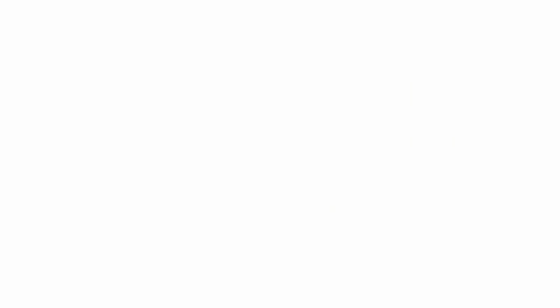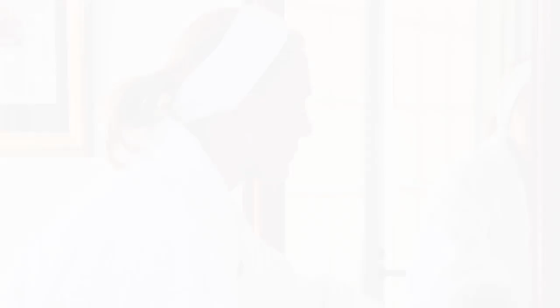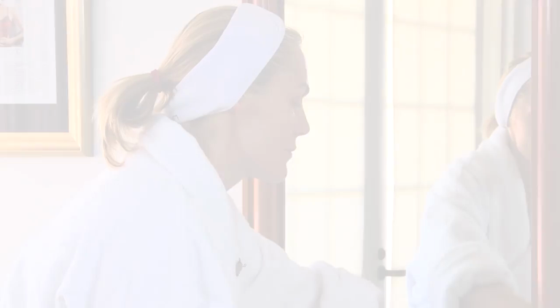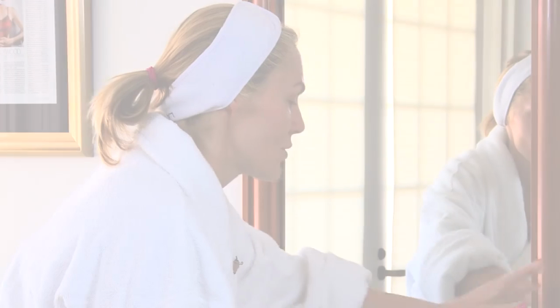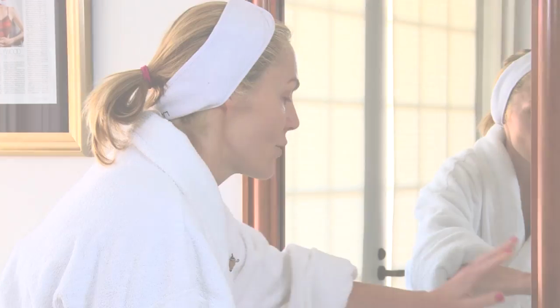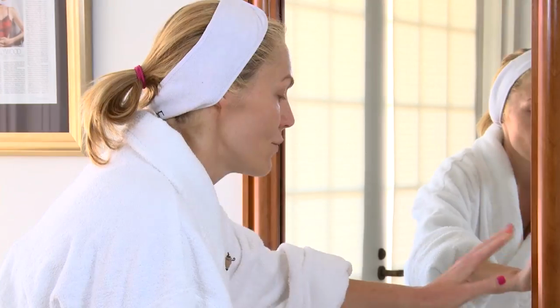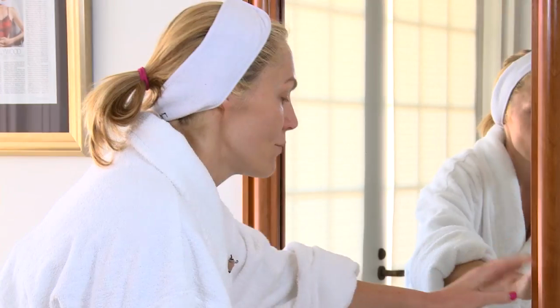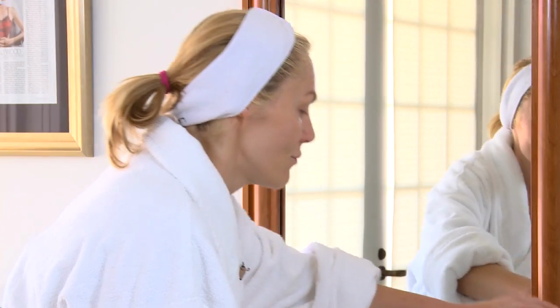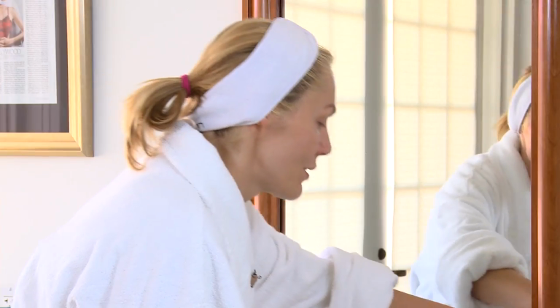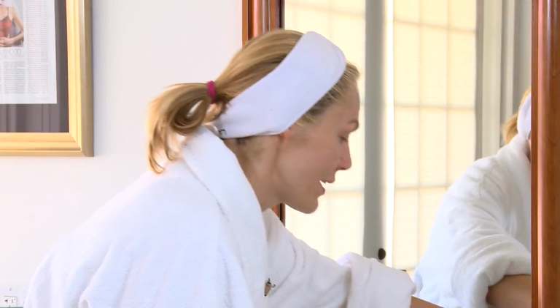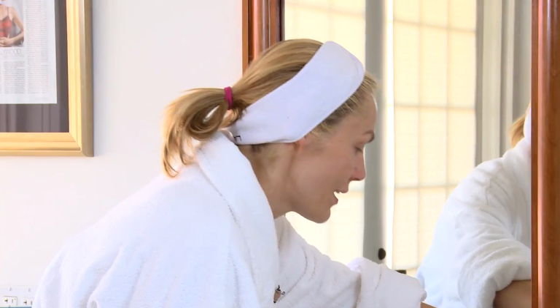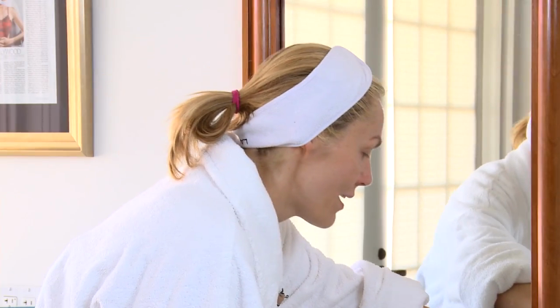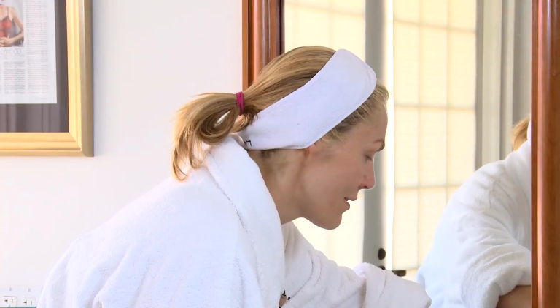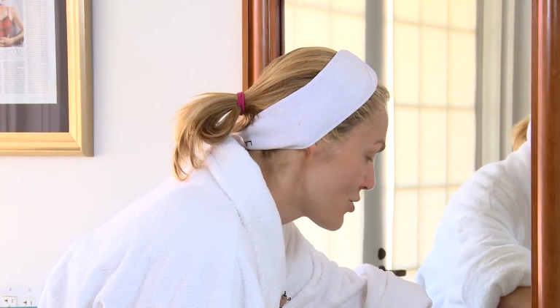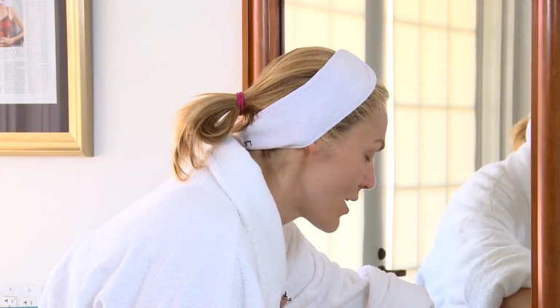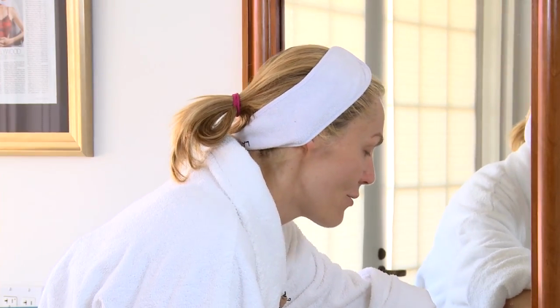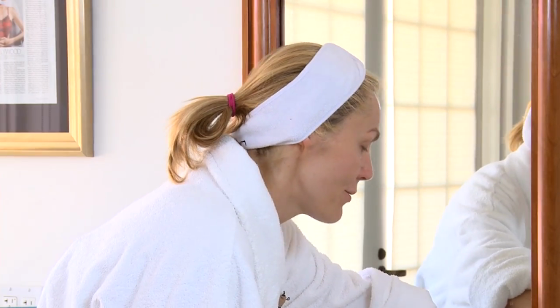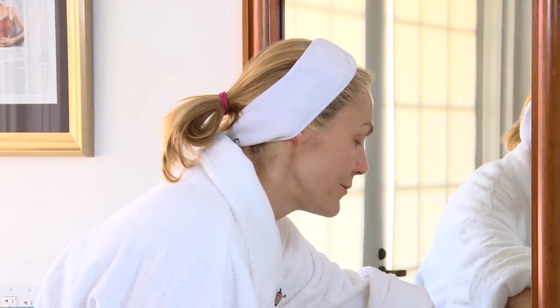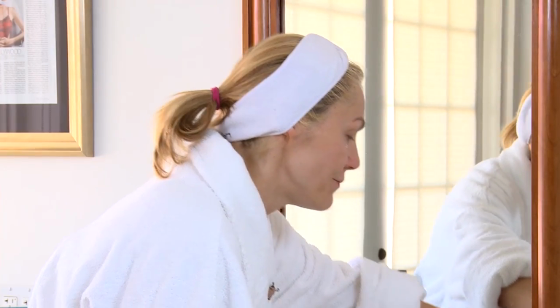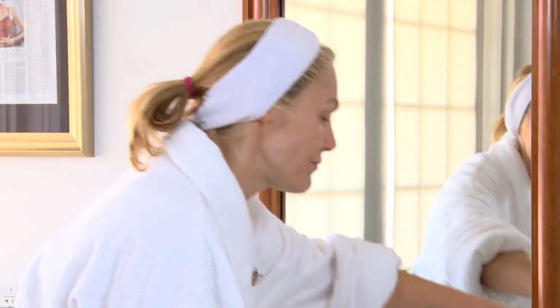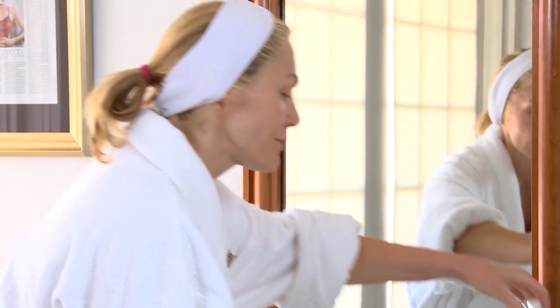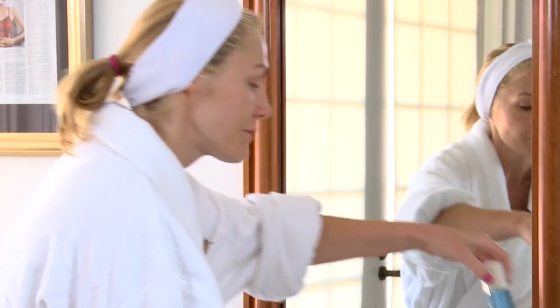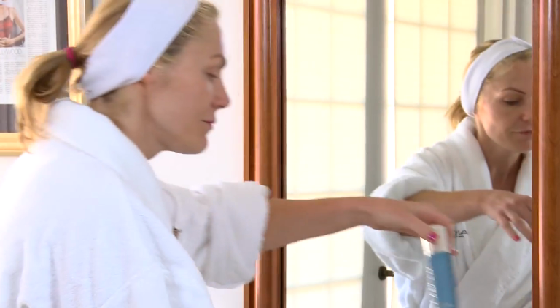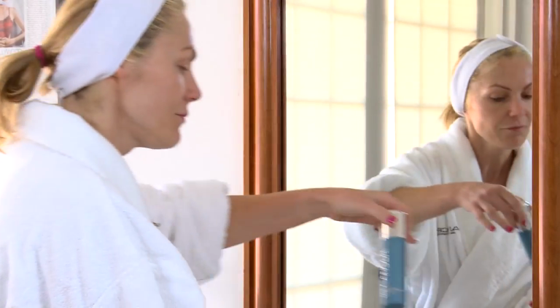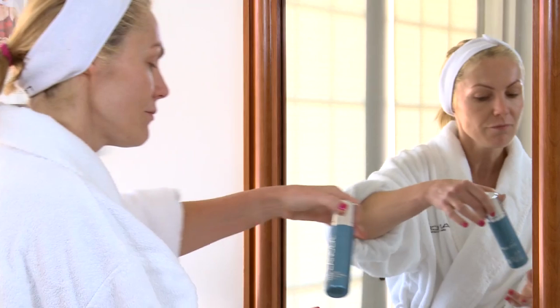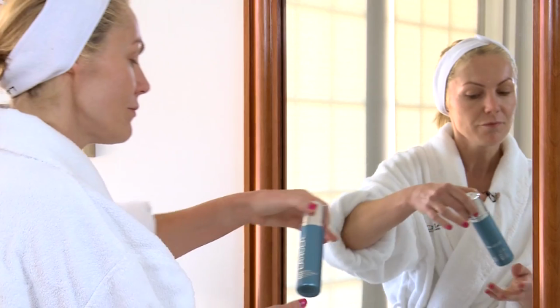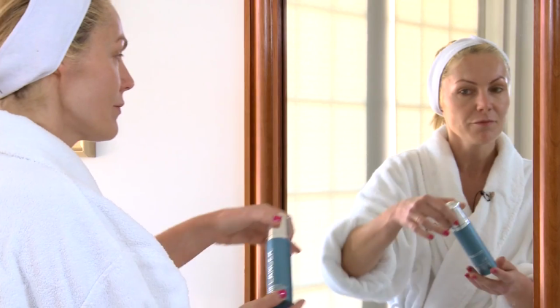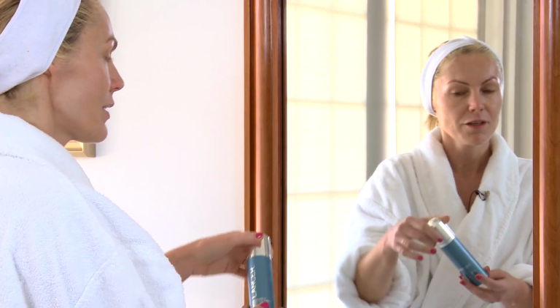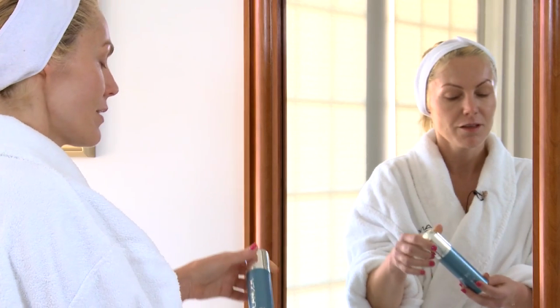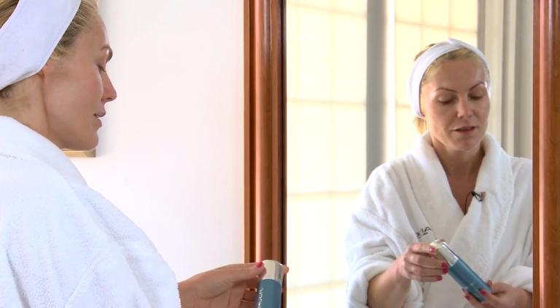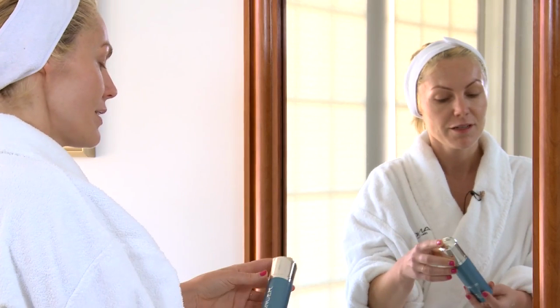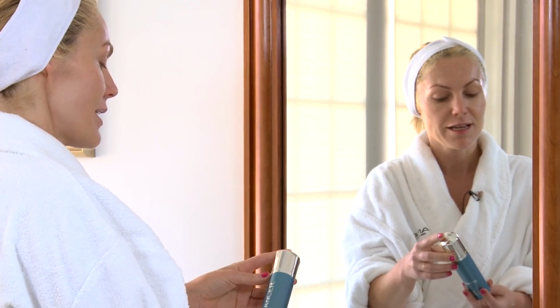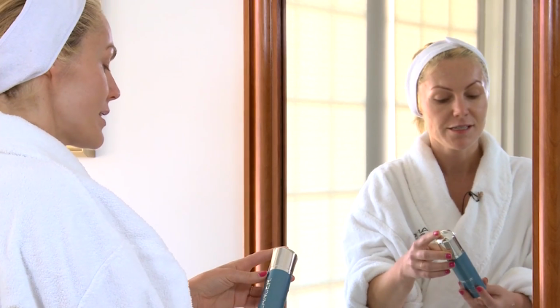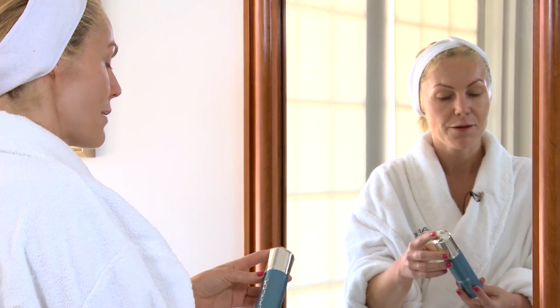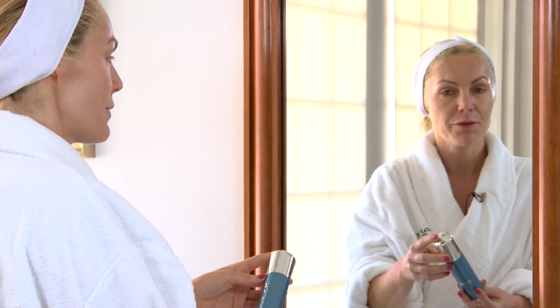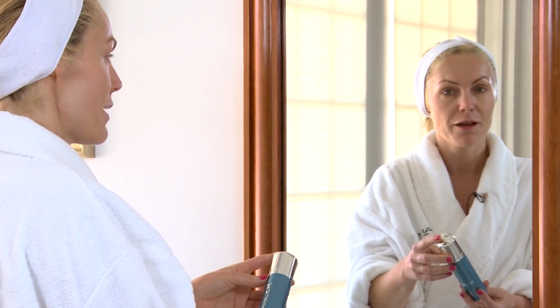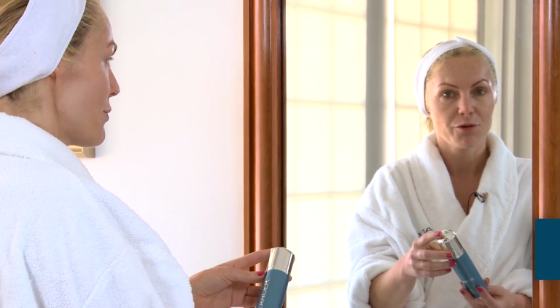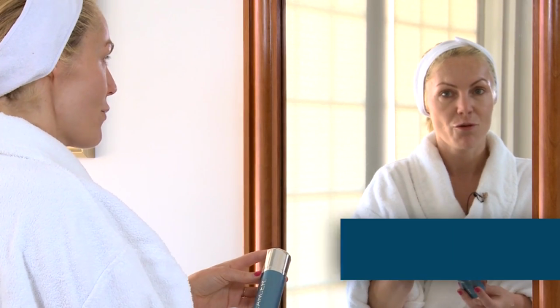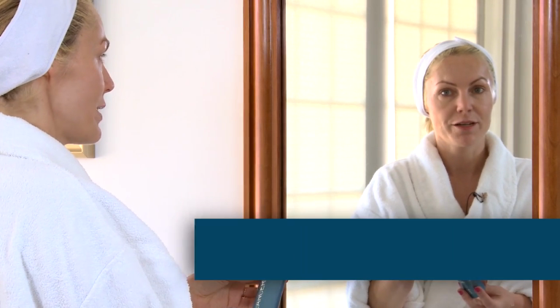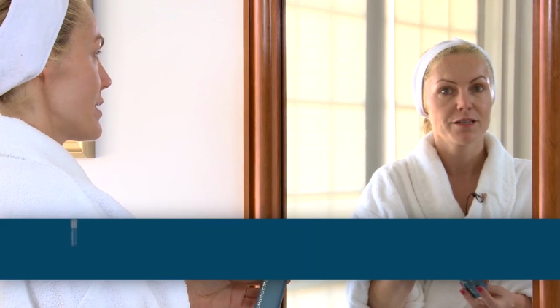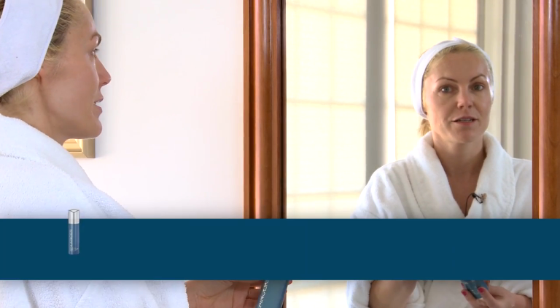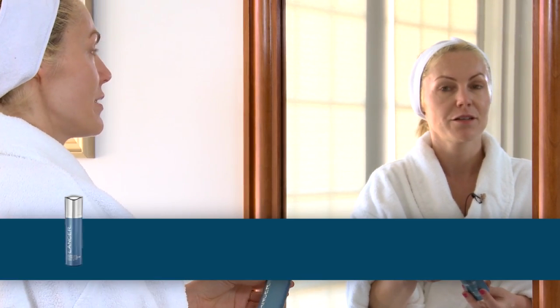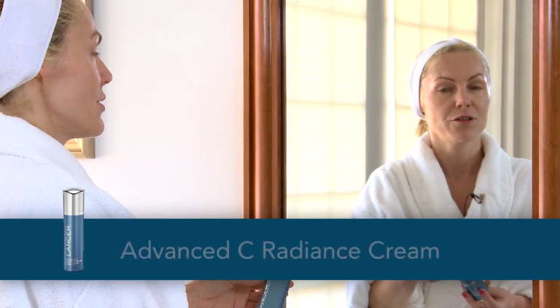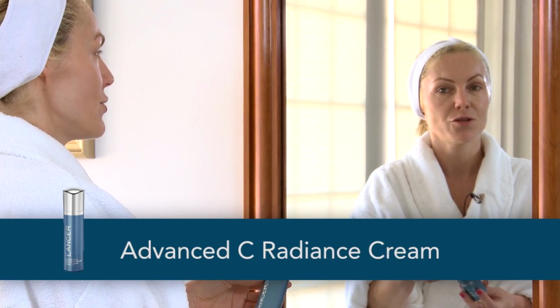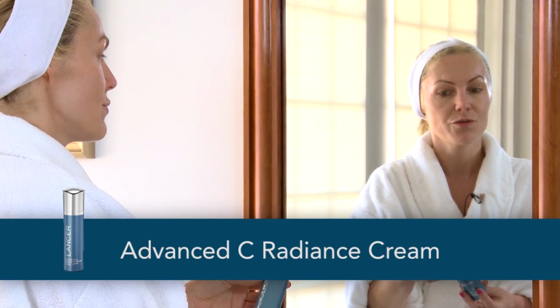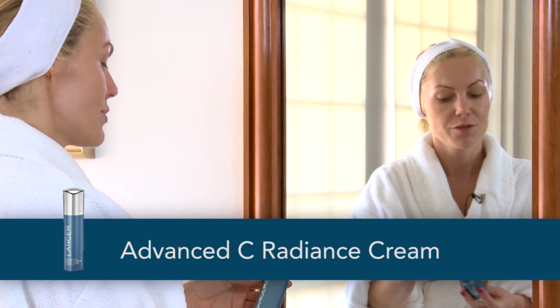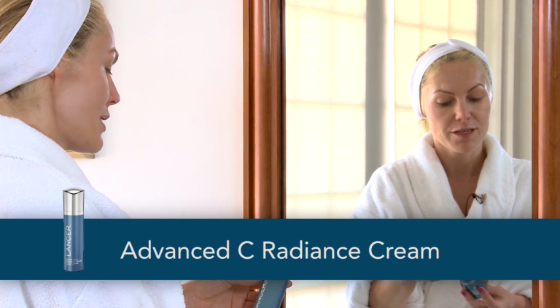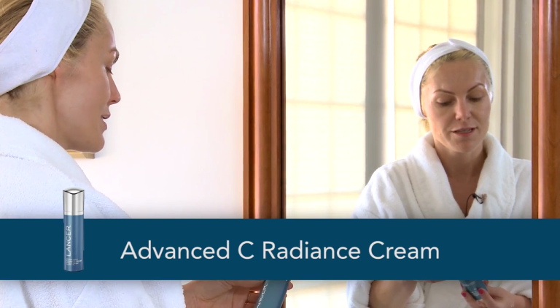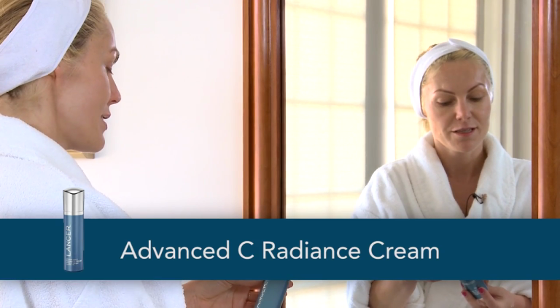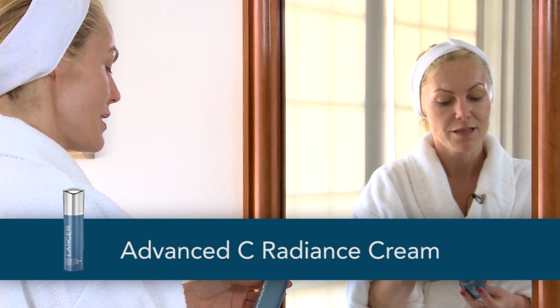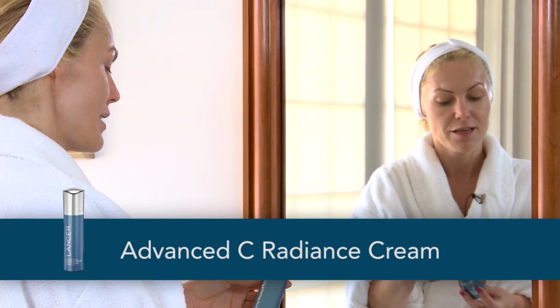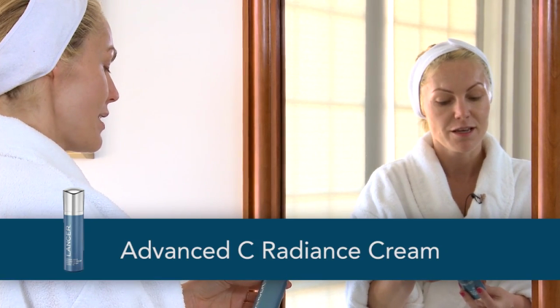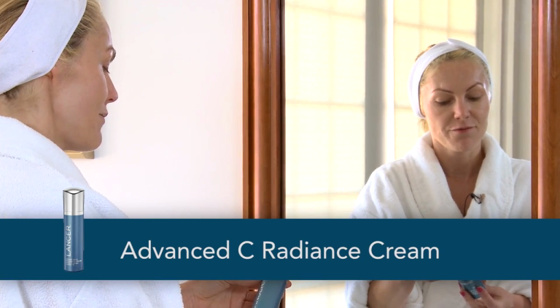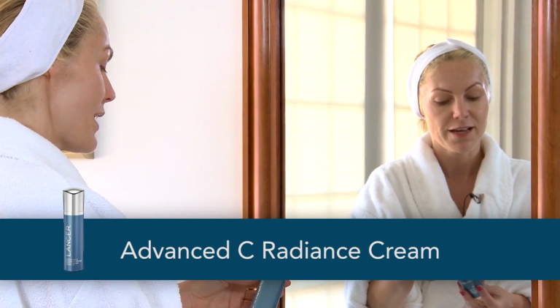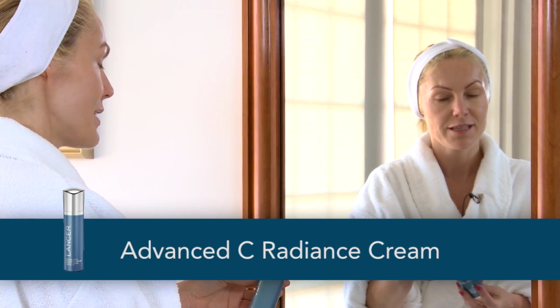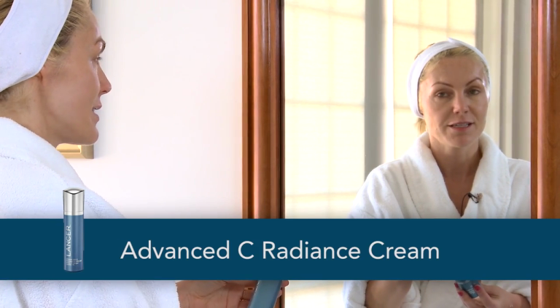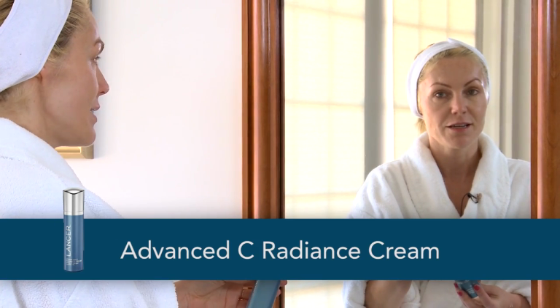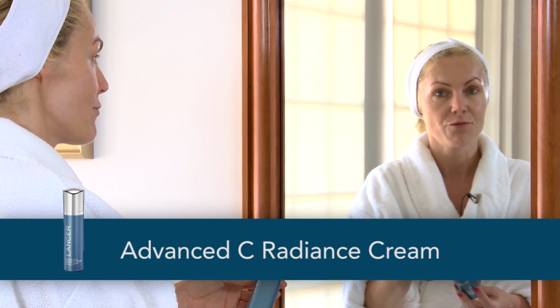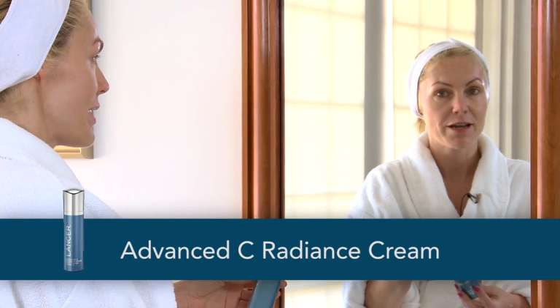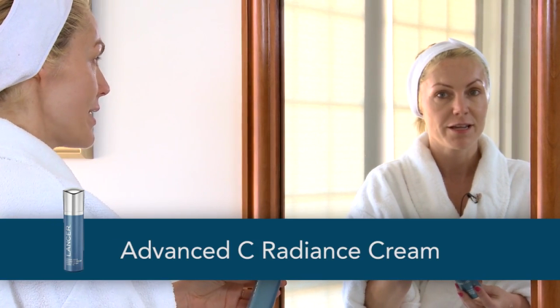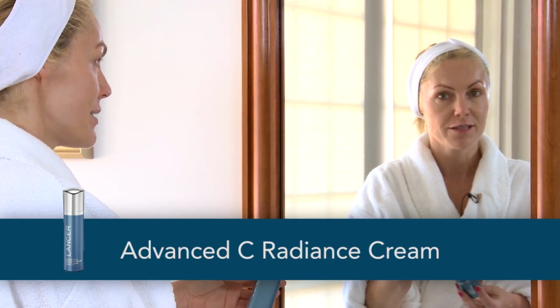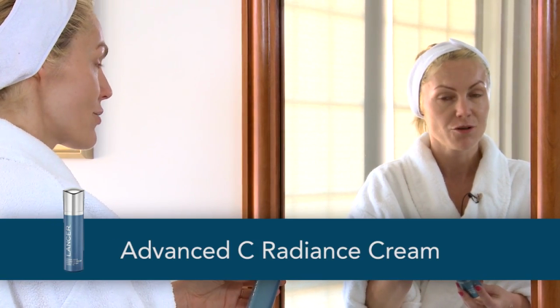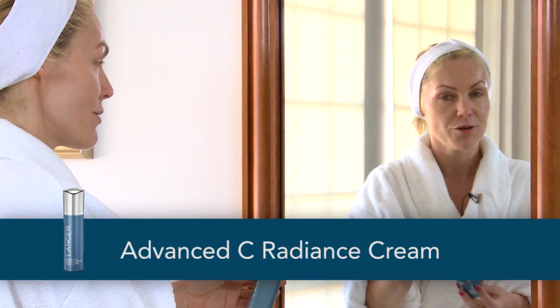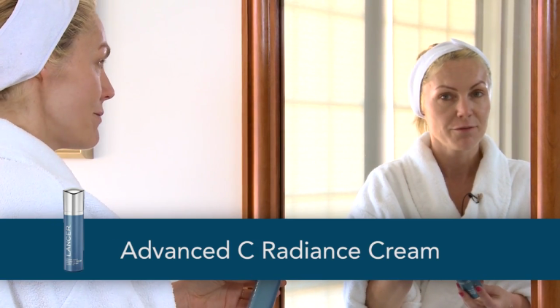When I get out of the shower, the next step that I'm going to use is the Advanced Sea Radiance Cream.